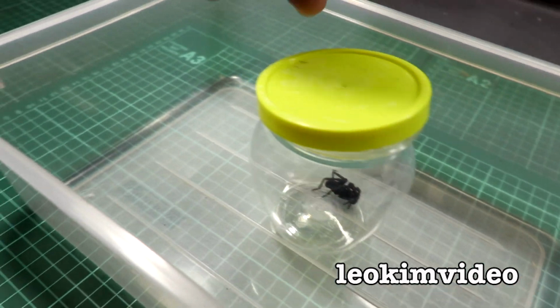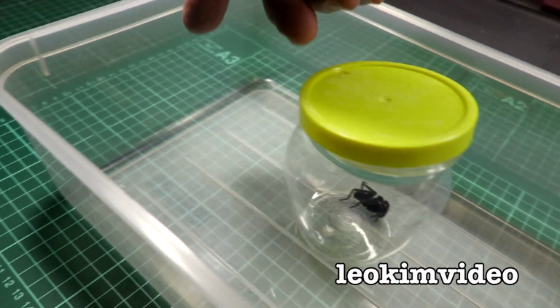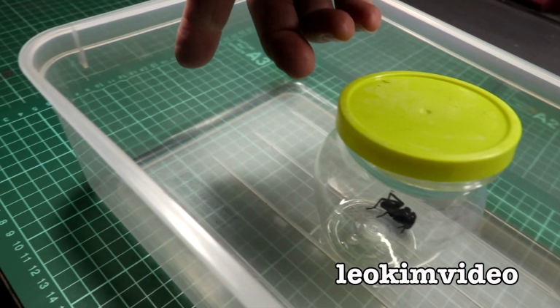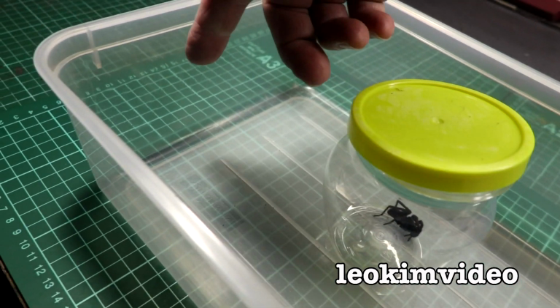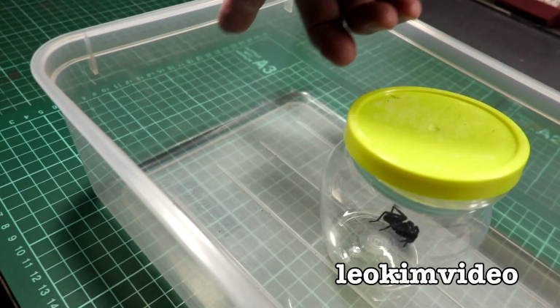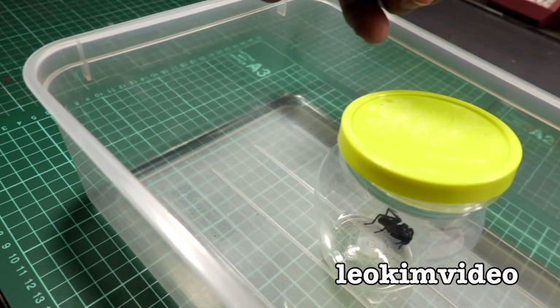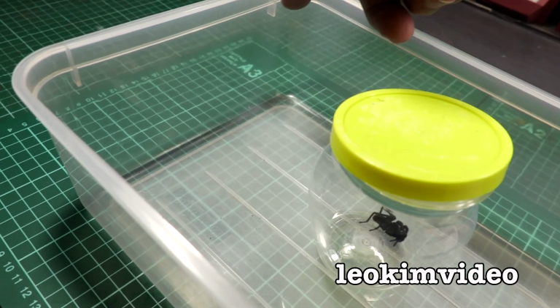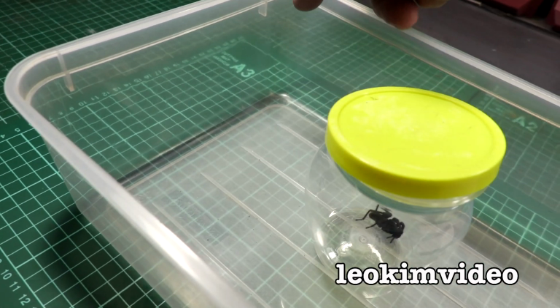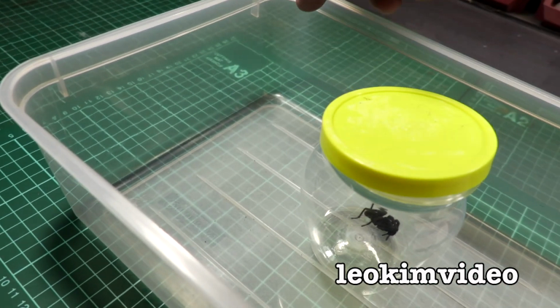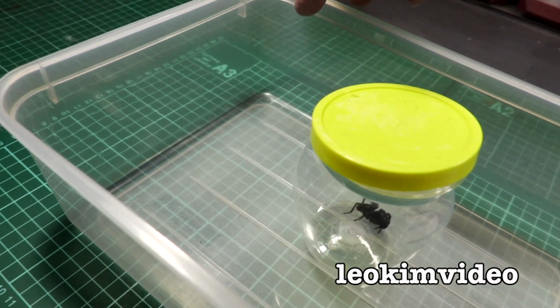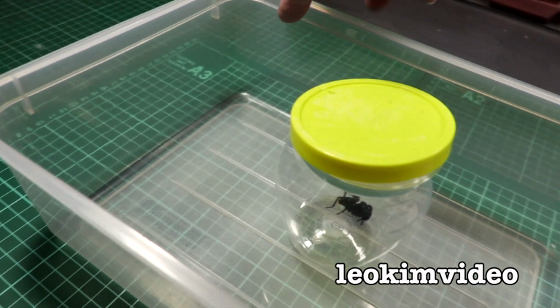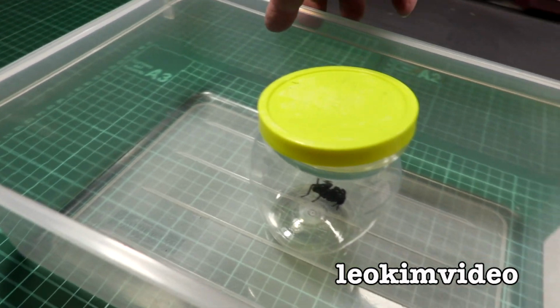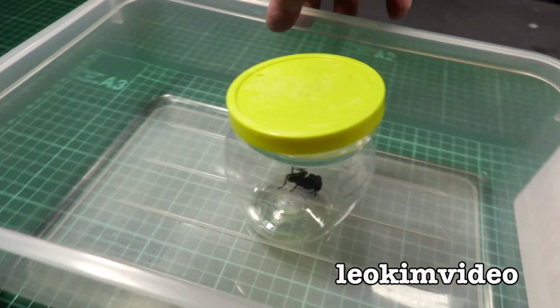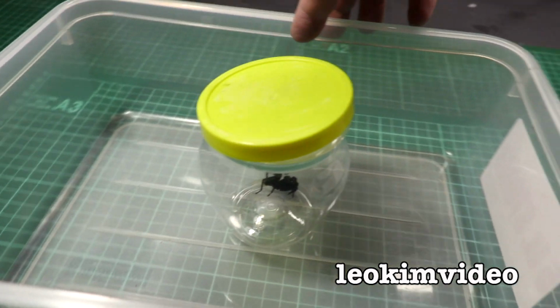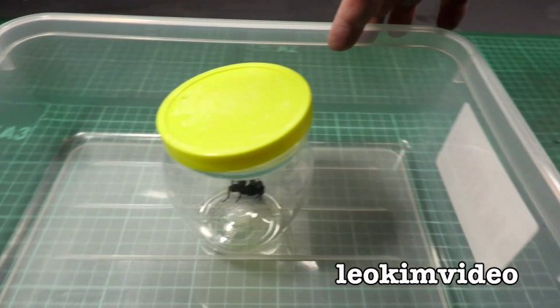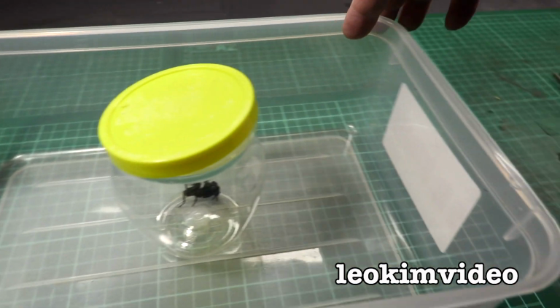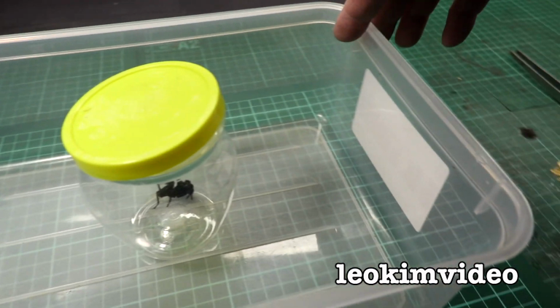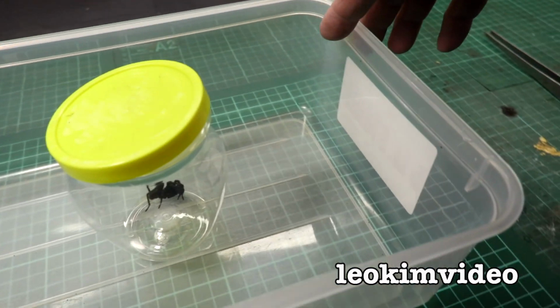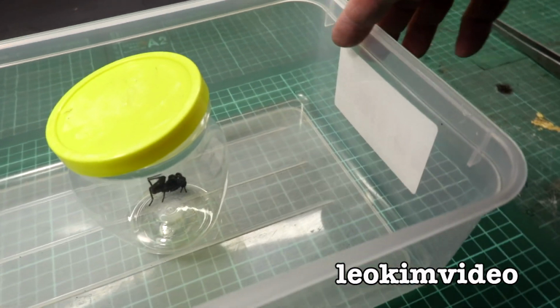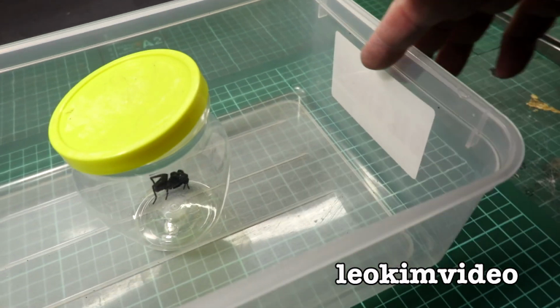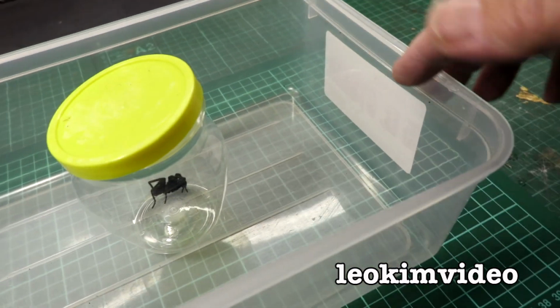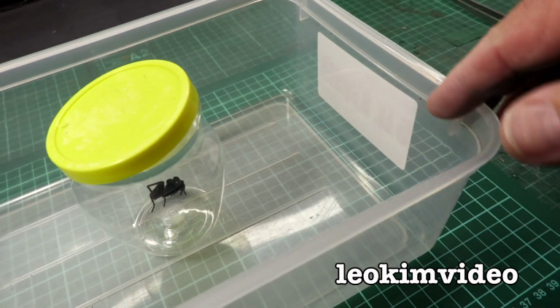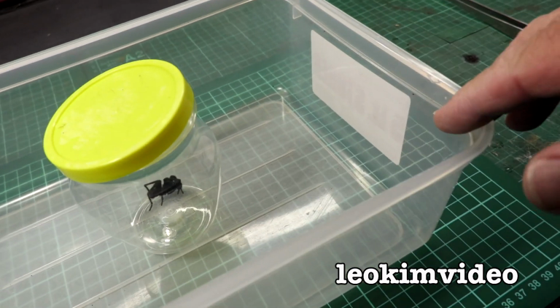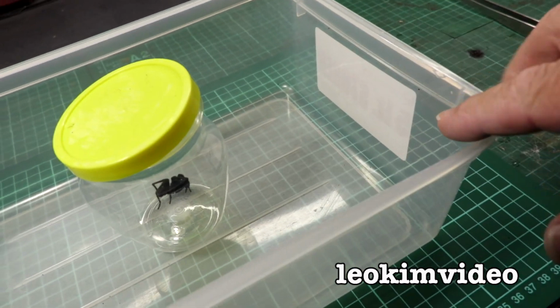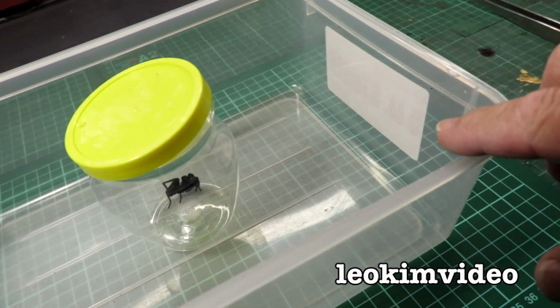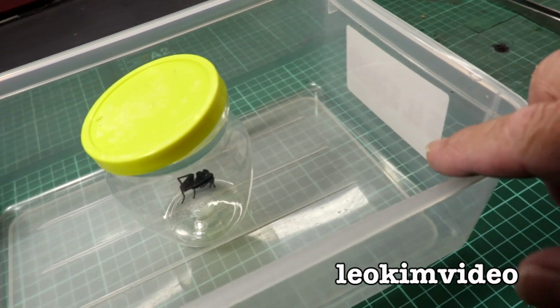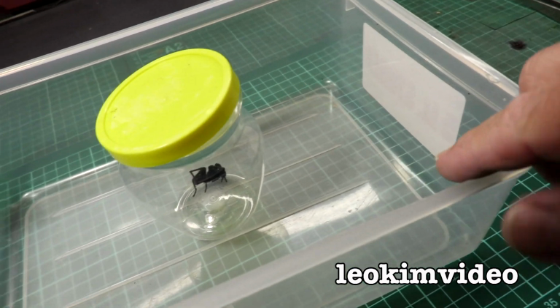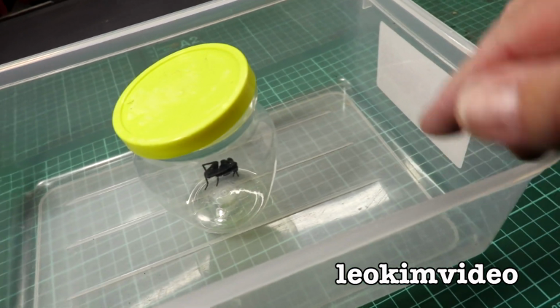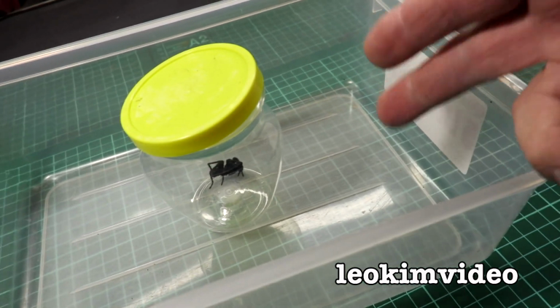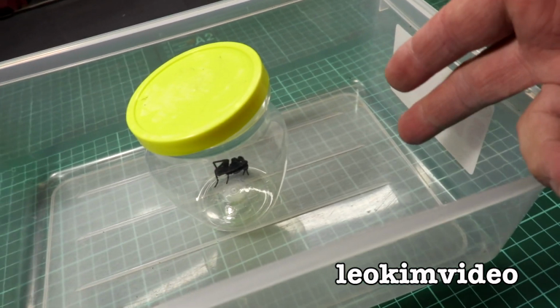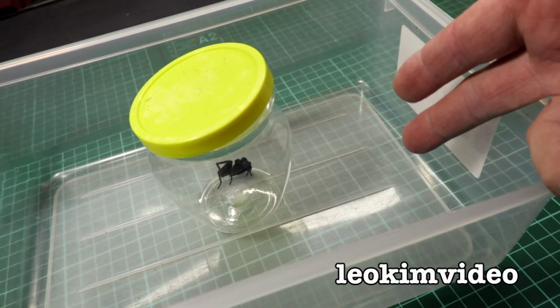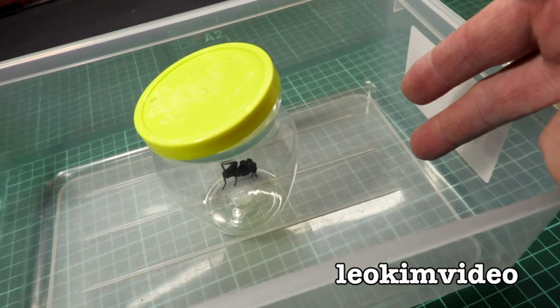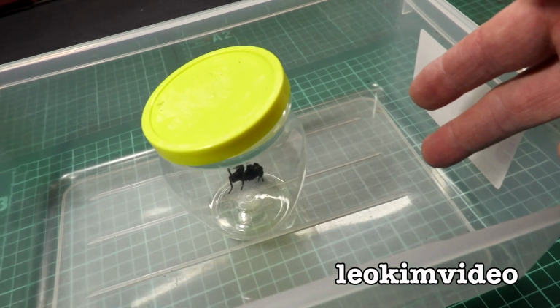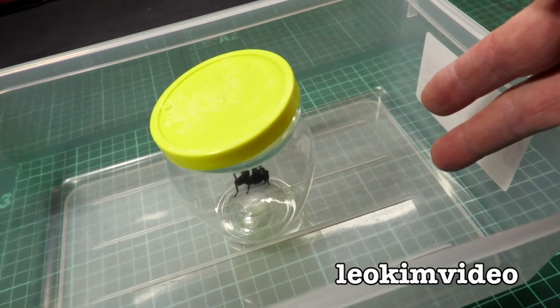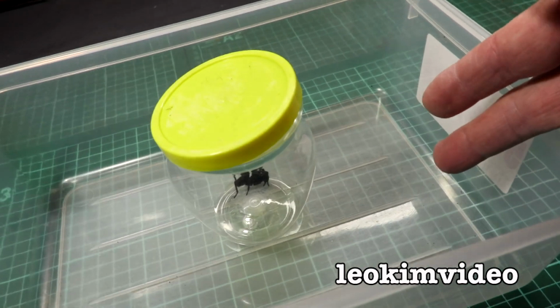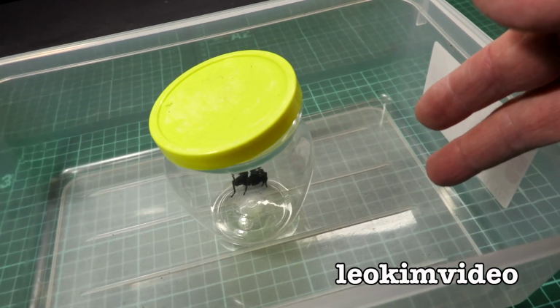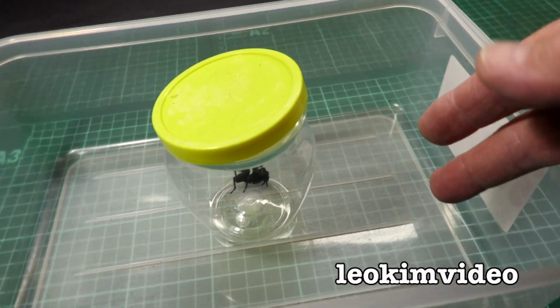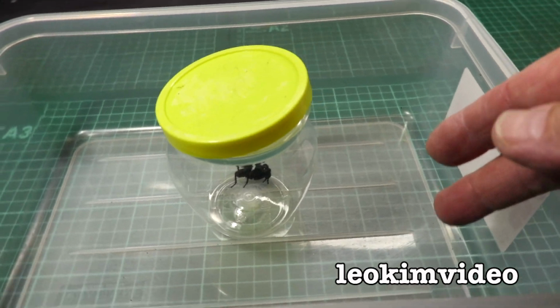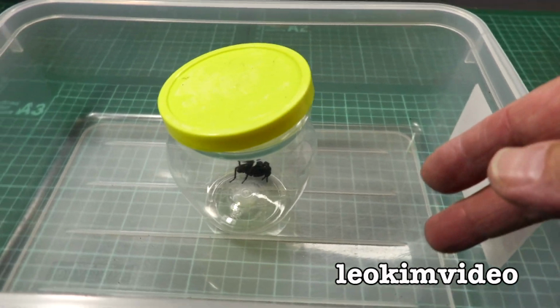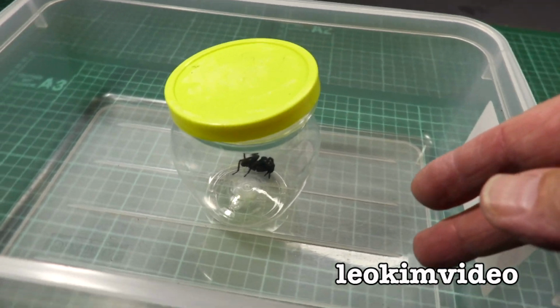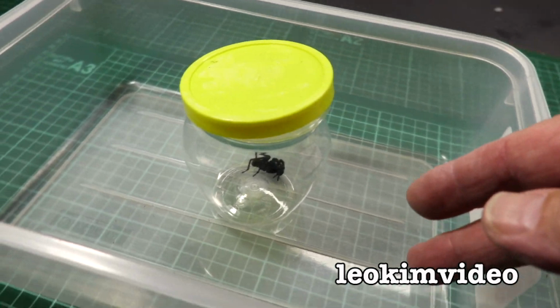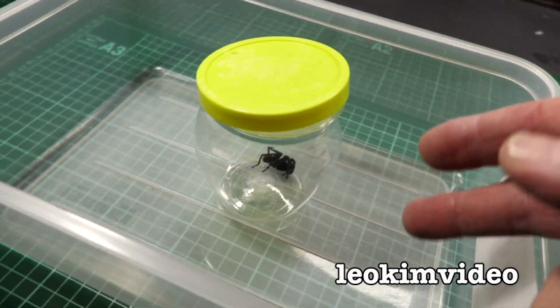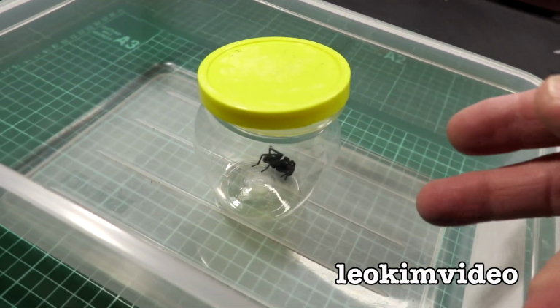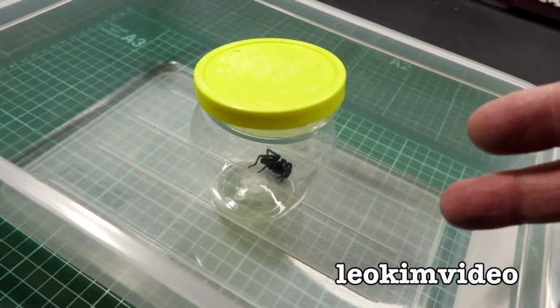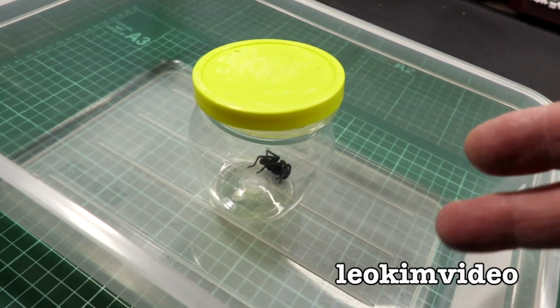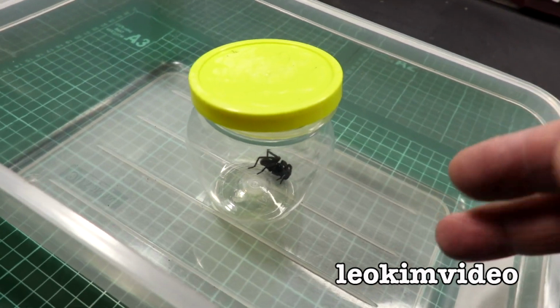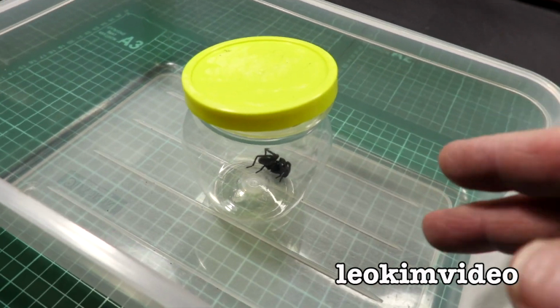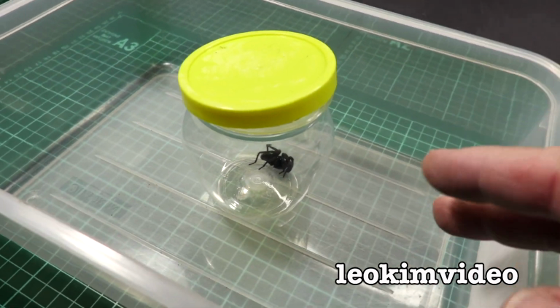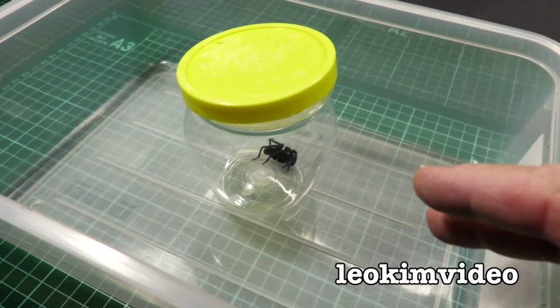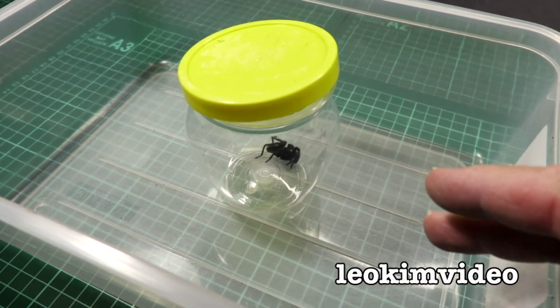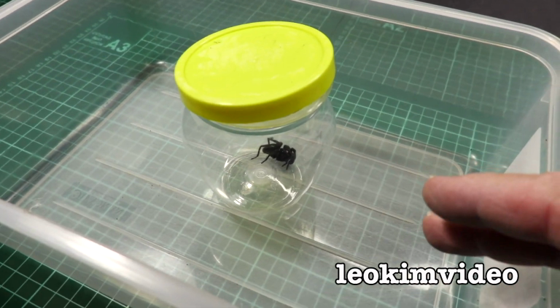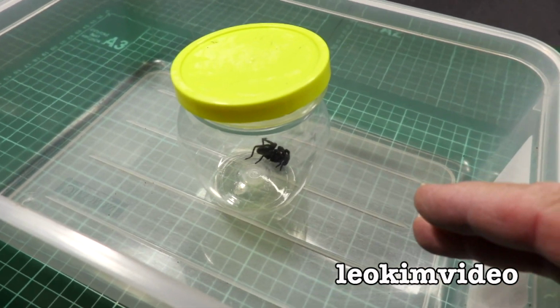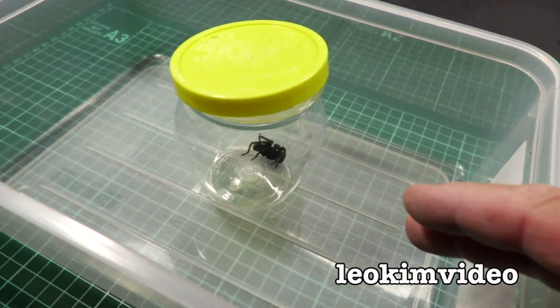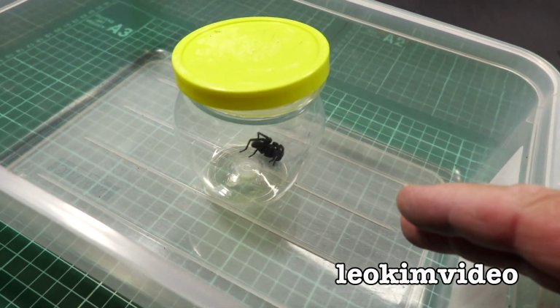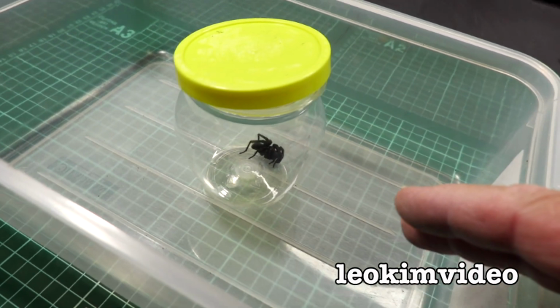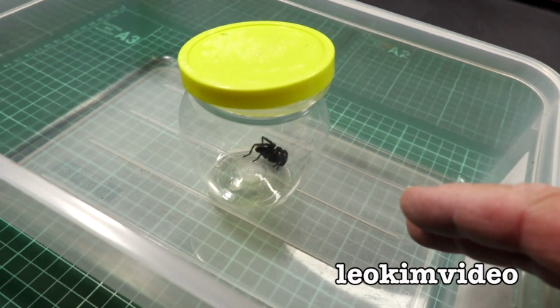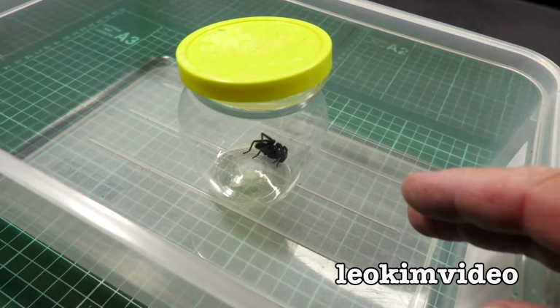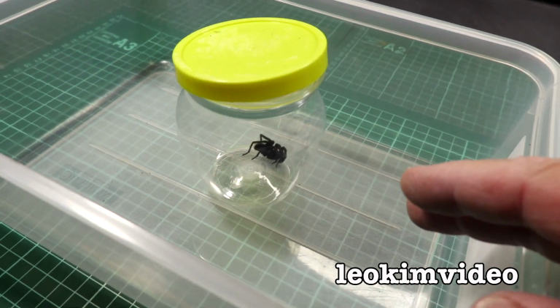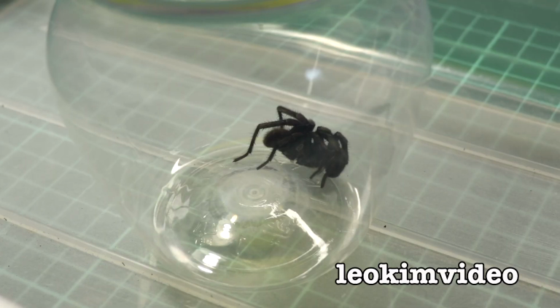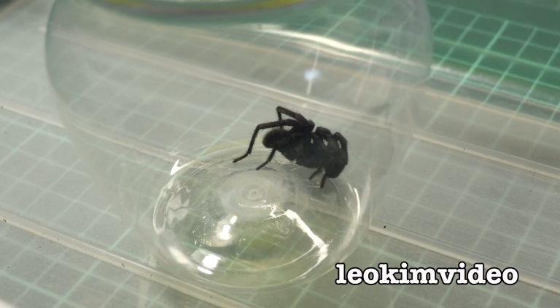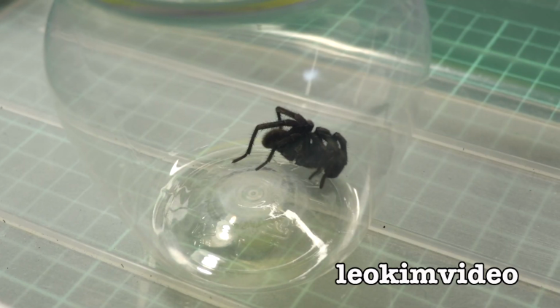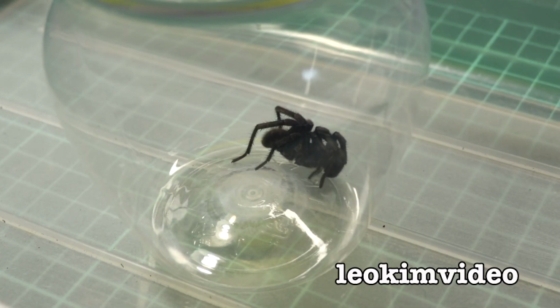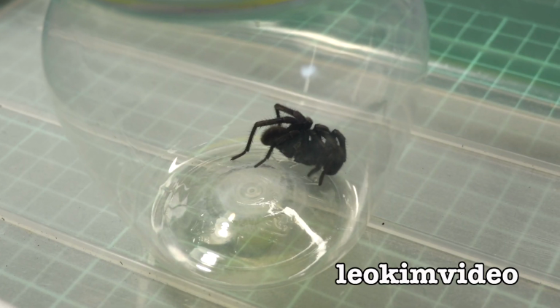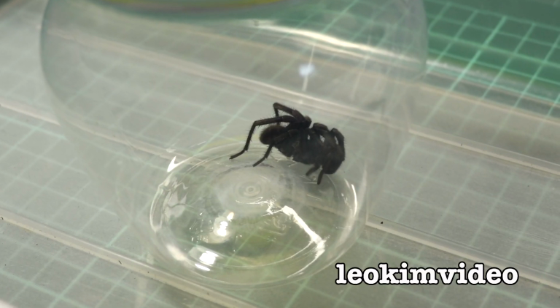I'll put silicon spray around here so when I release the spider into here, hopefully it won't scamper away. Let's take a closer look.